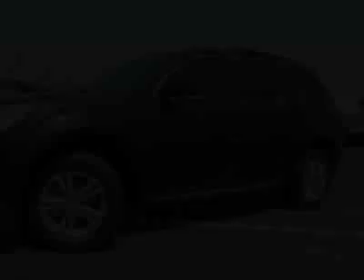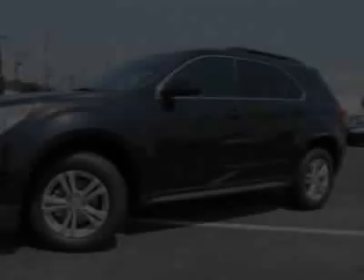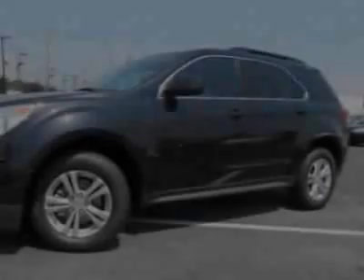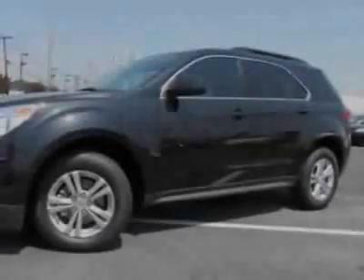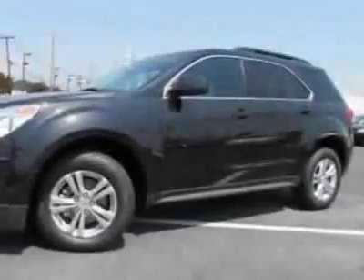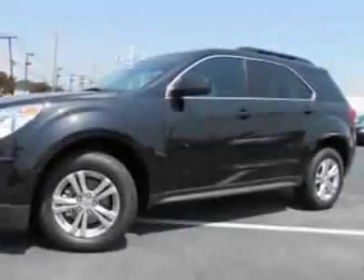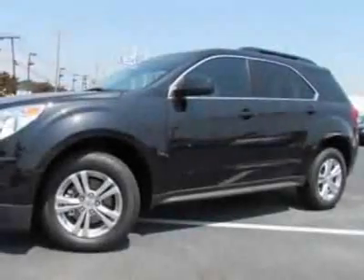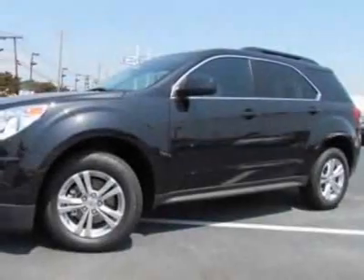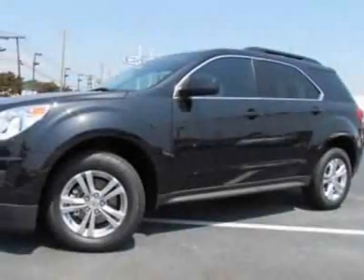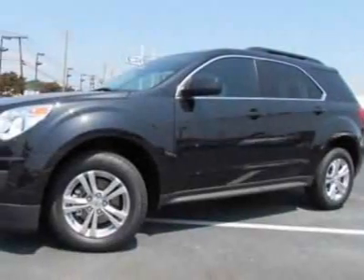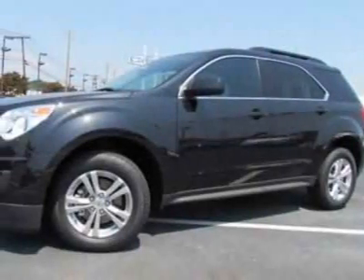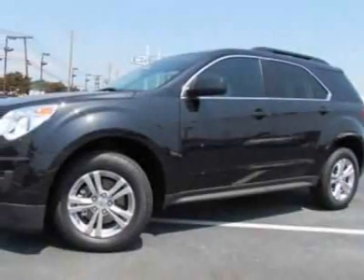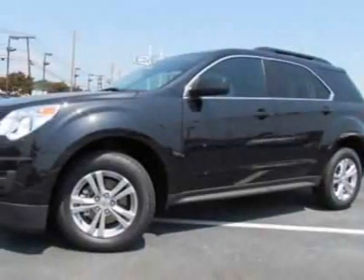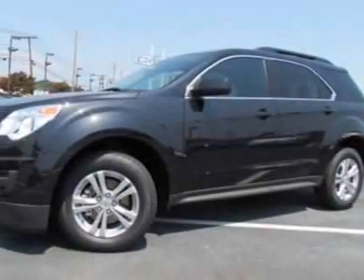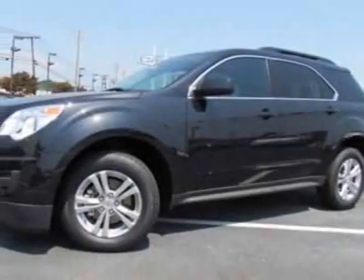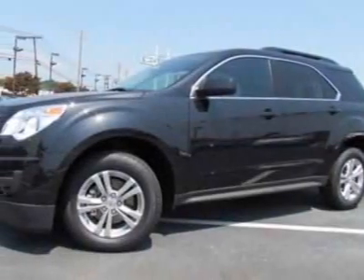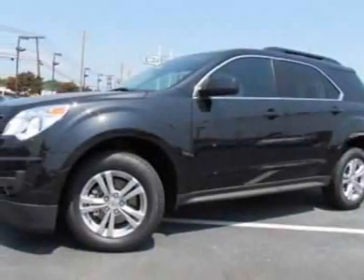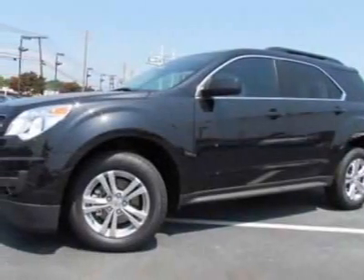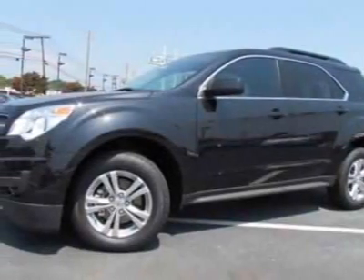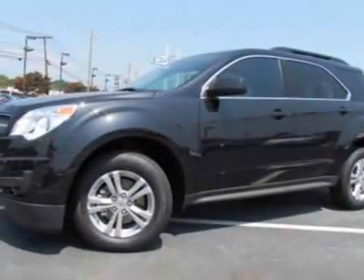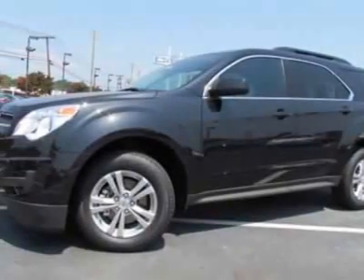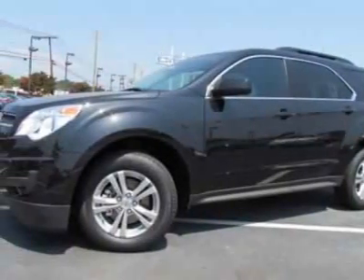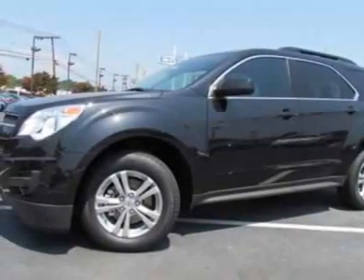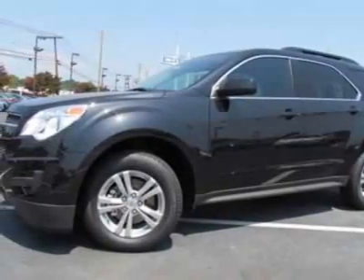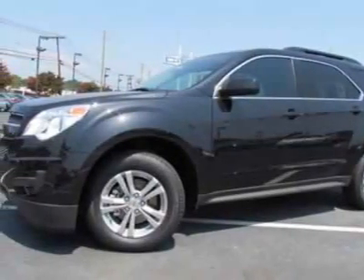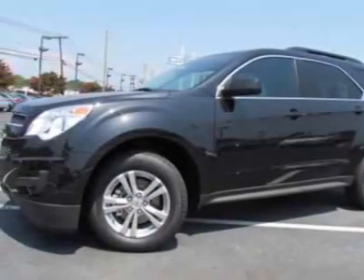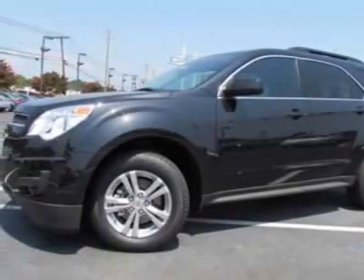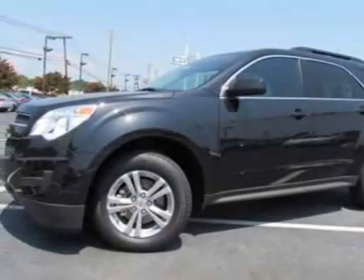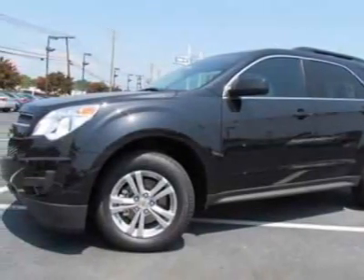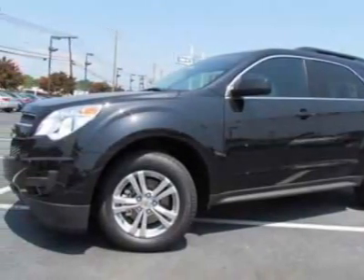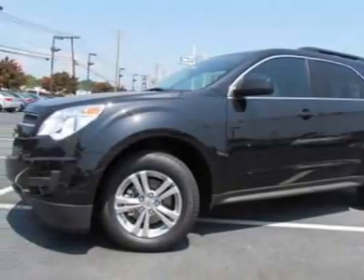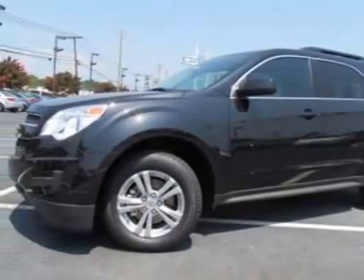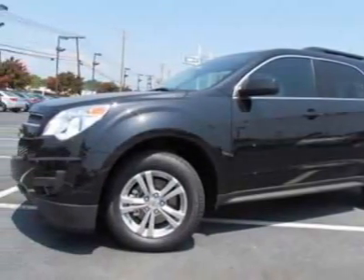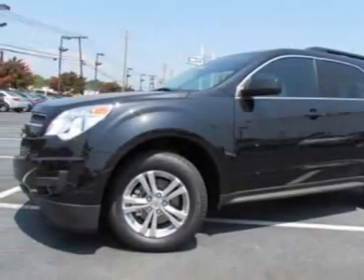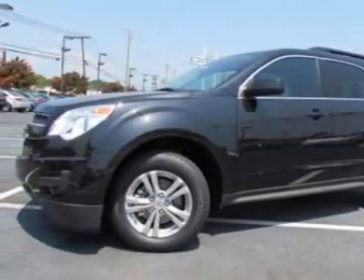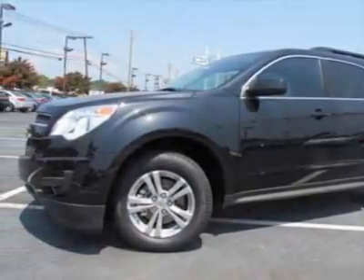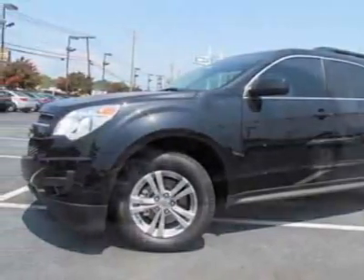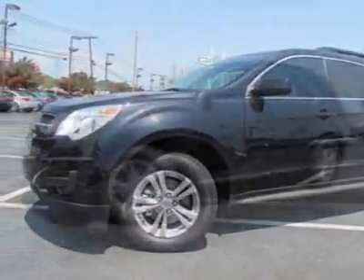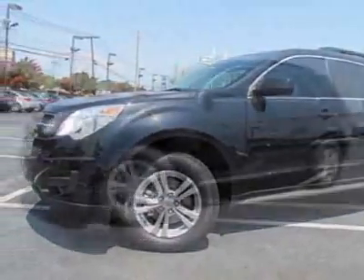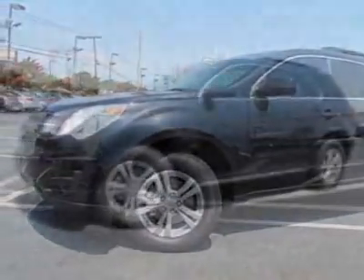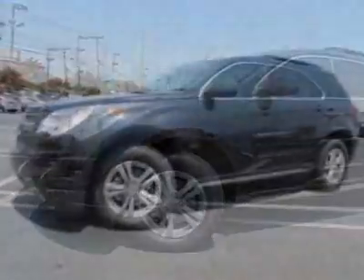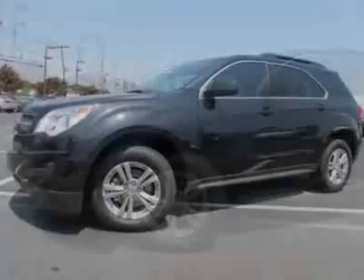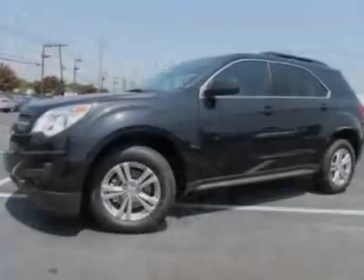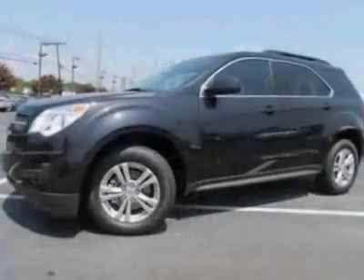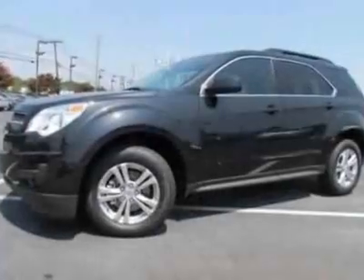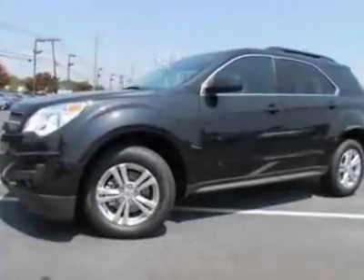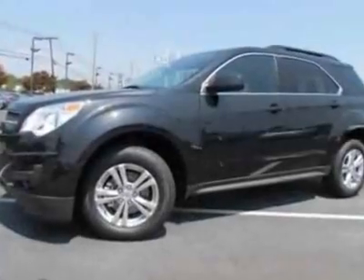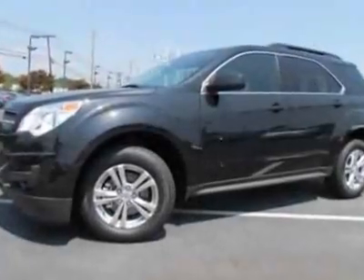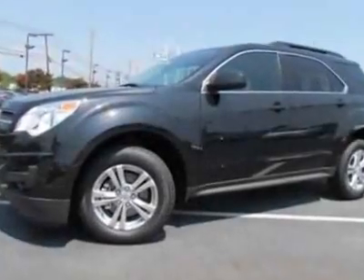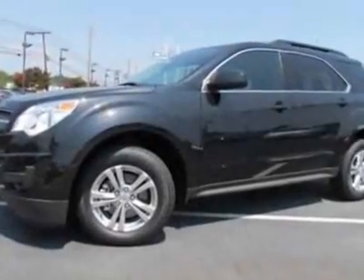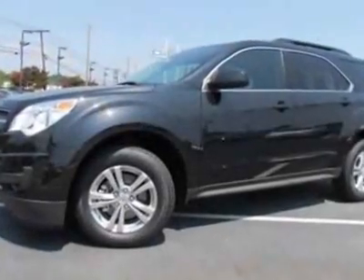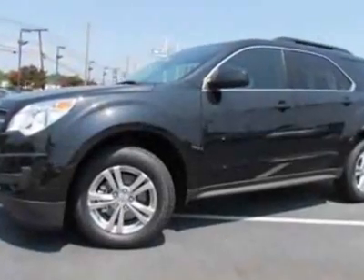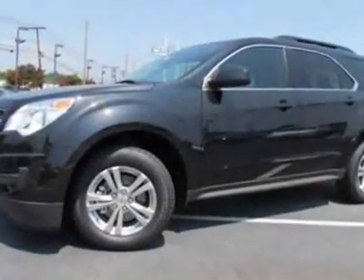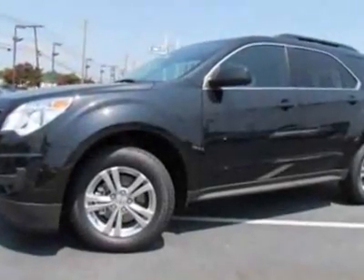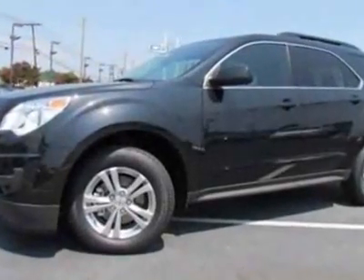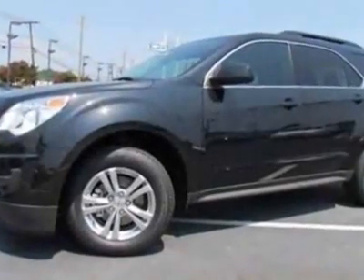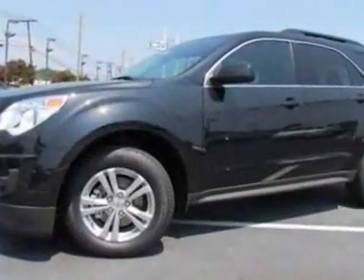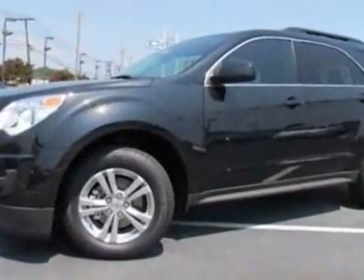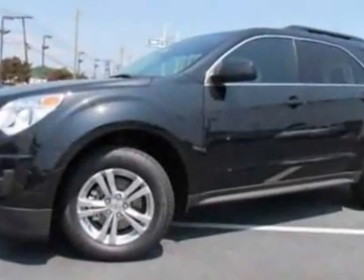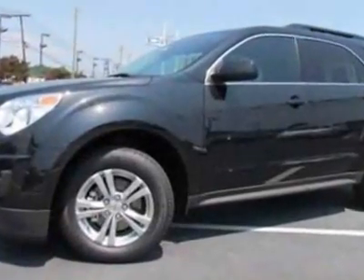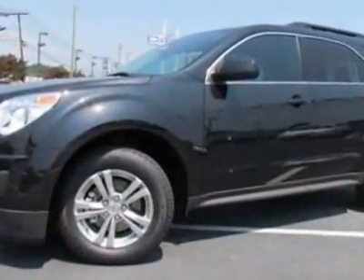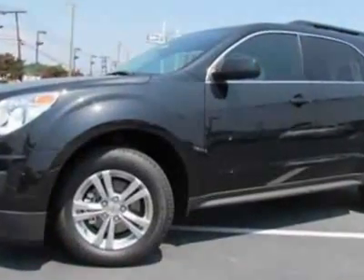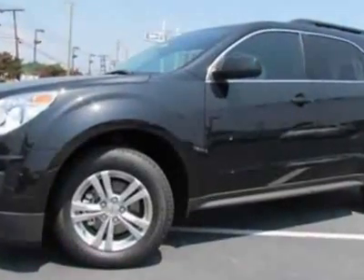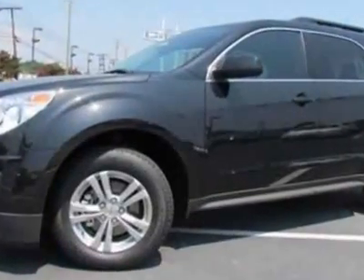Look at this new 2012 Chevrolet Equinox. For your protection, this vehicle has a full factory warranty.